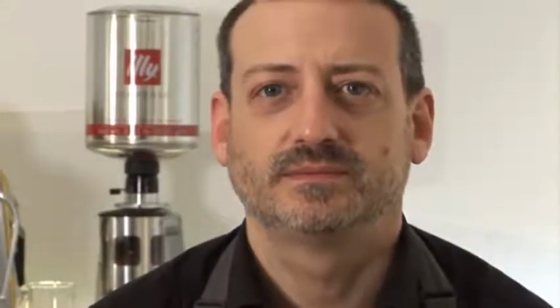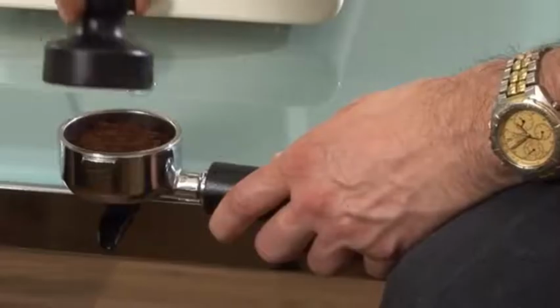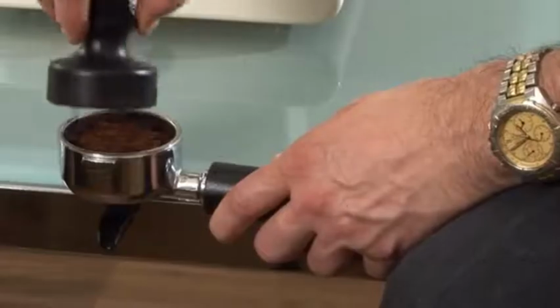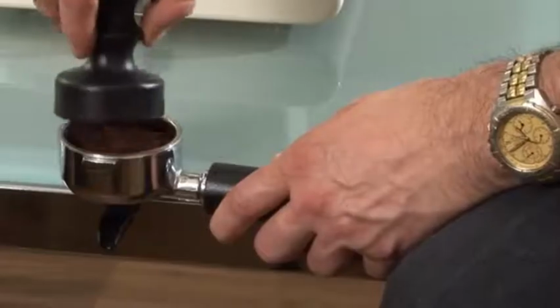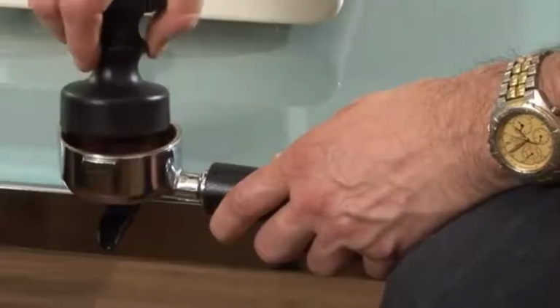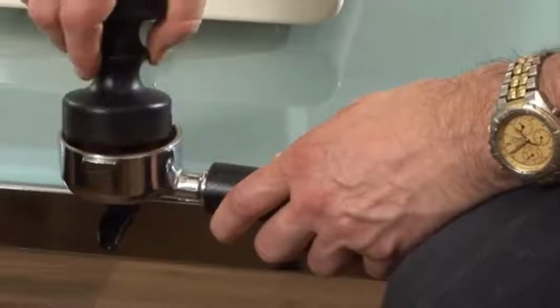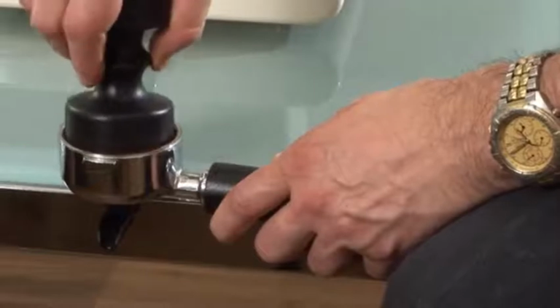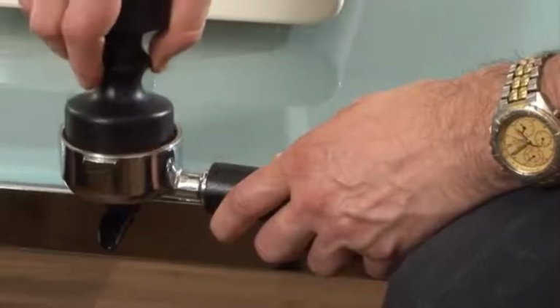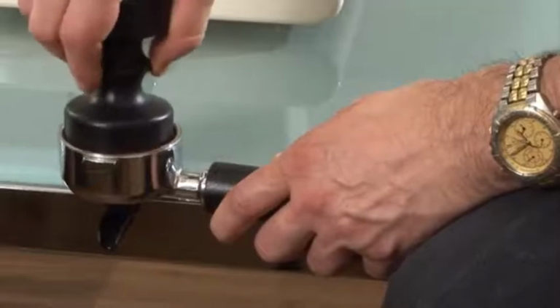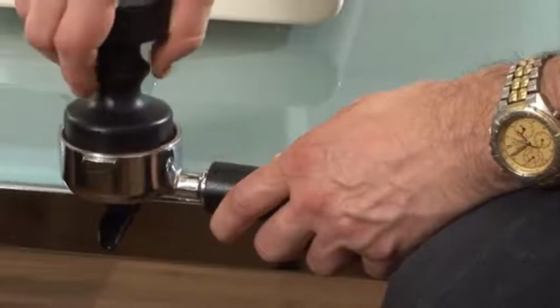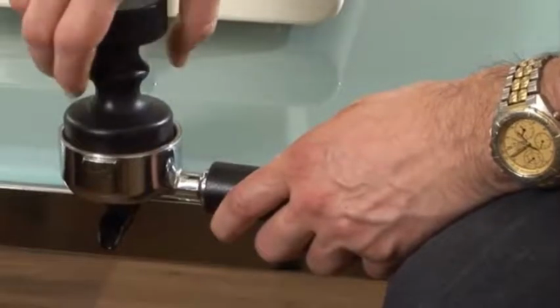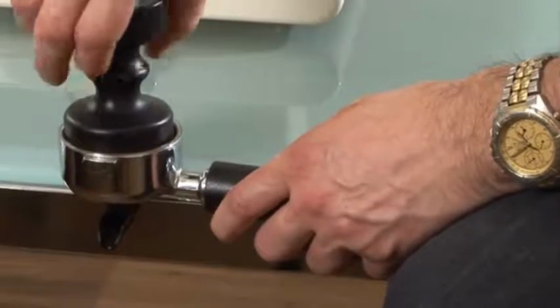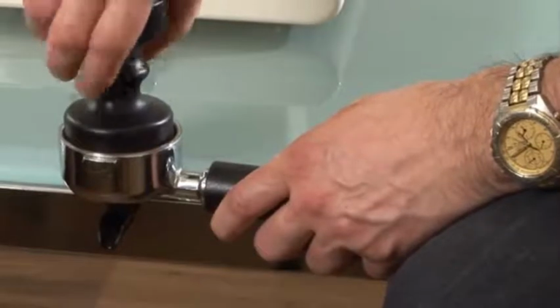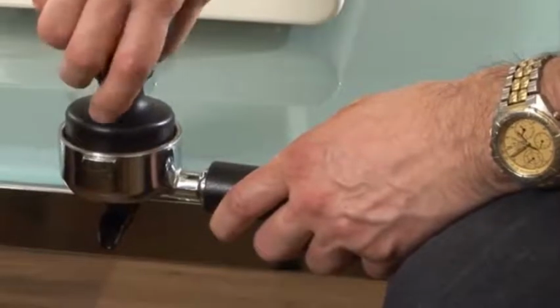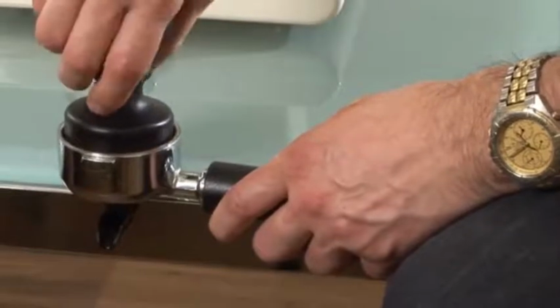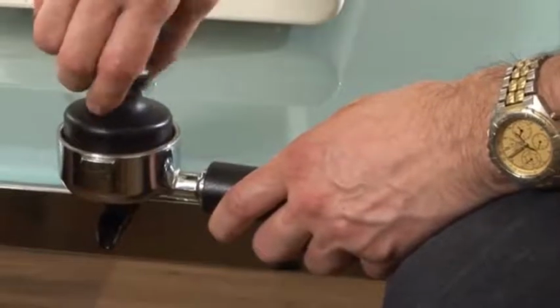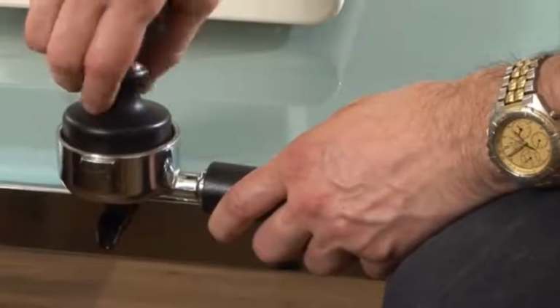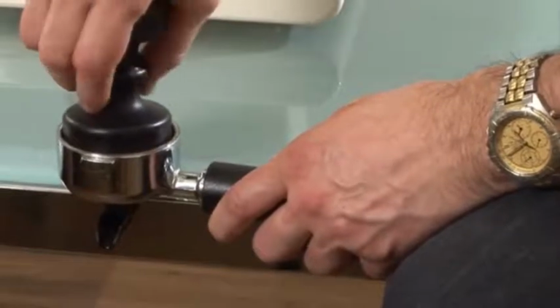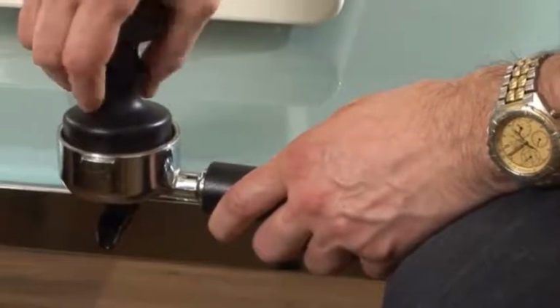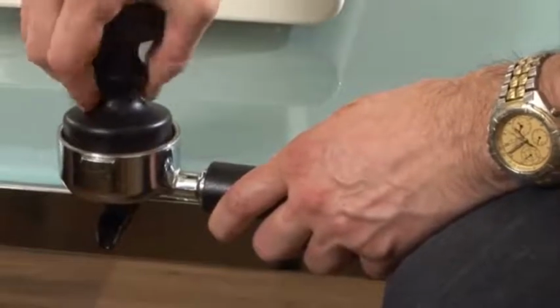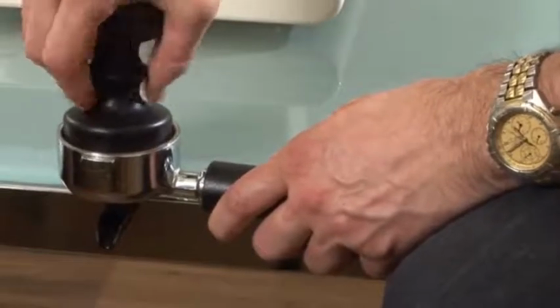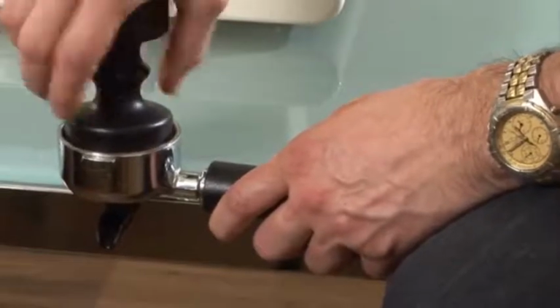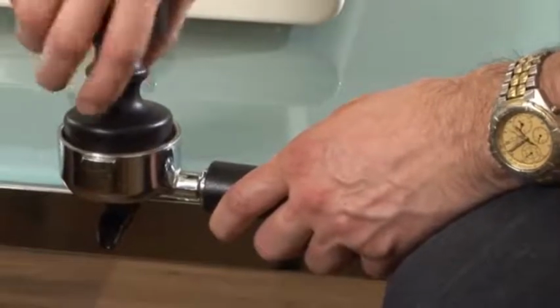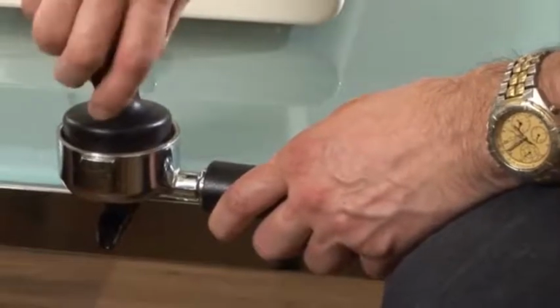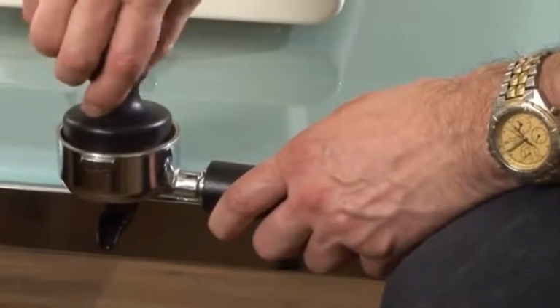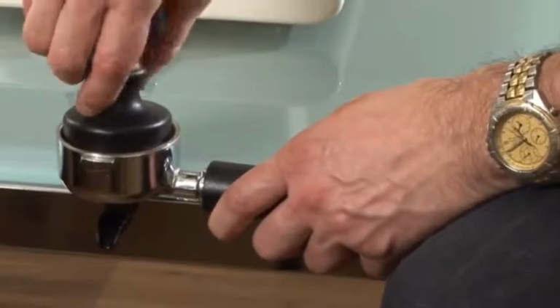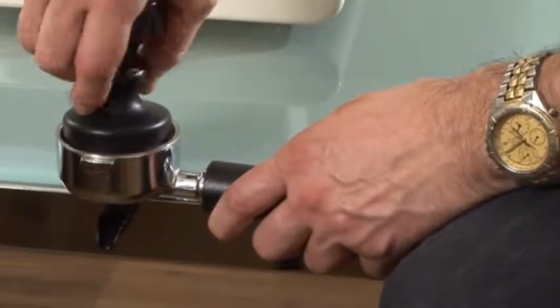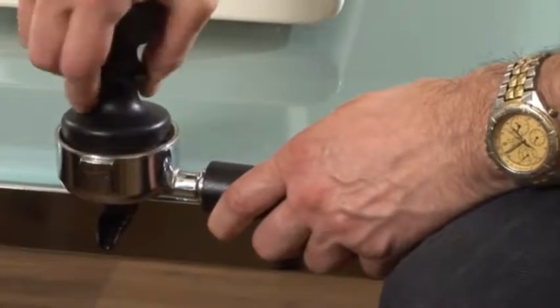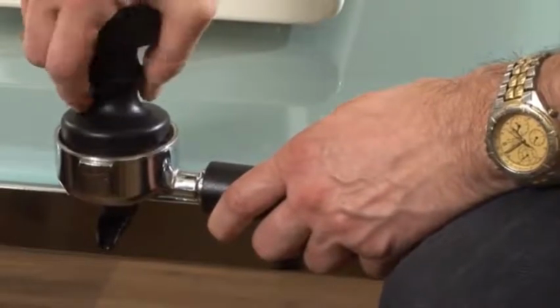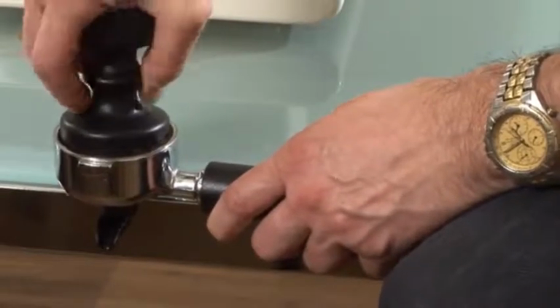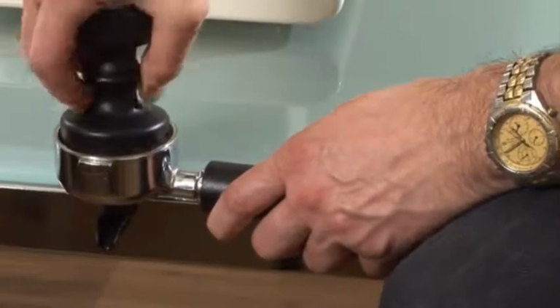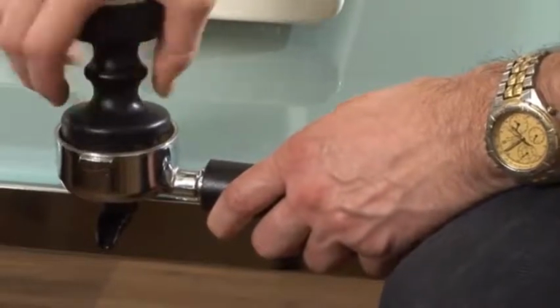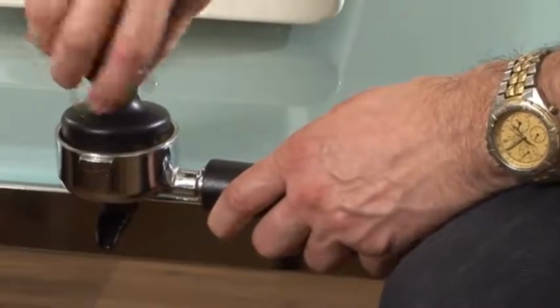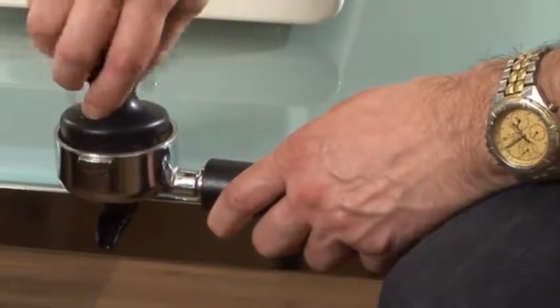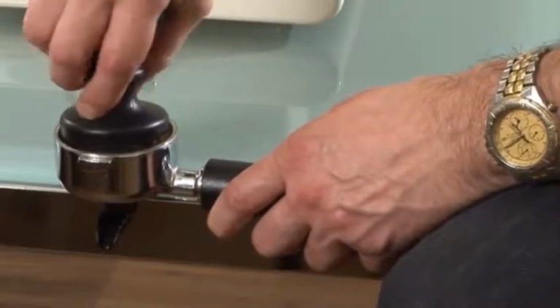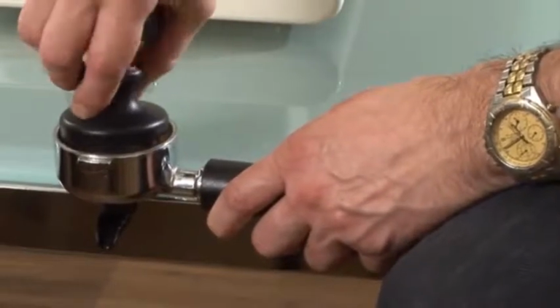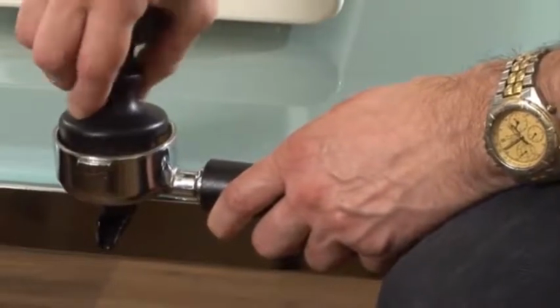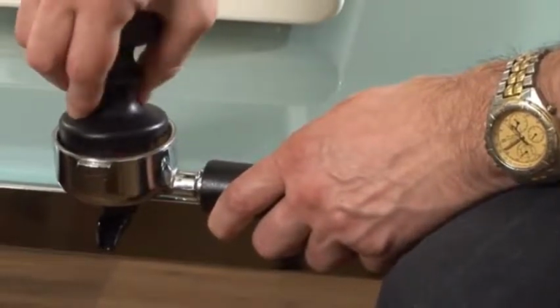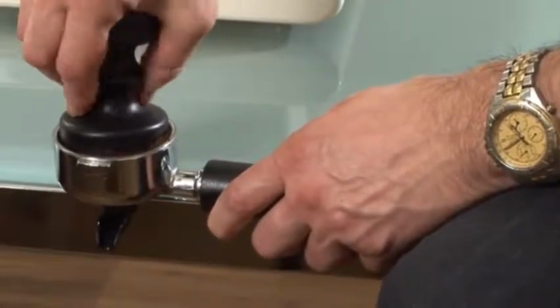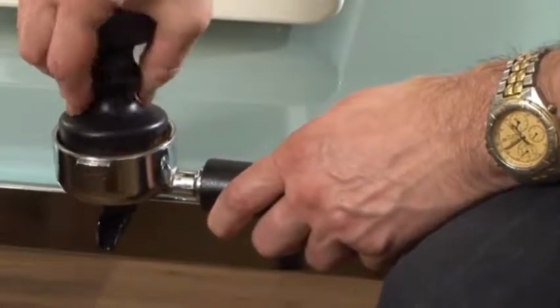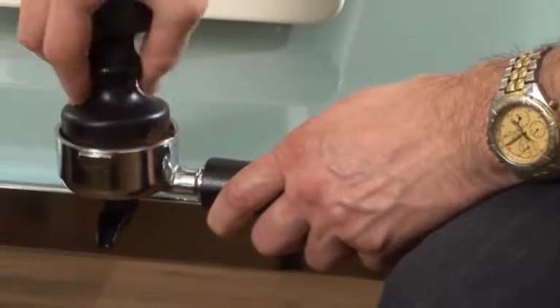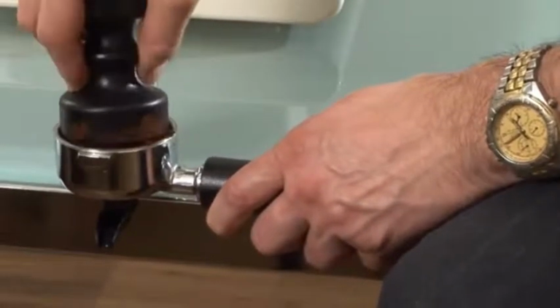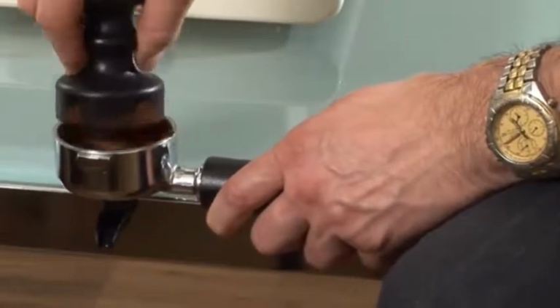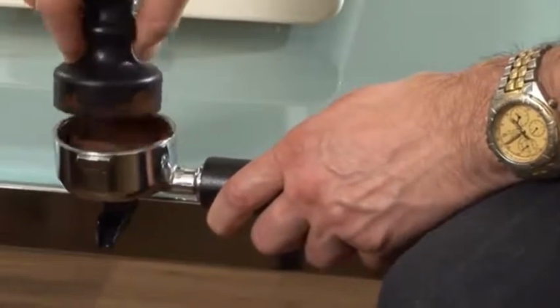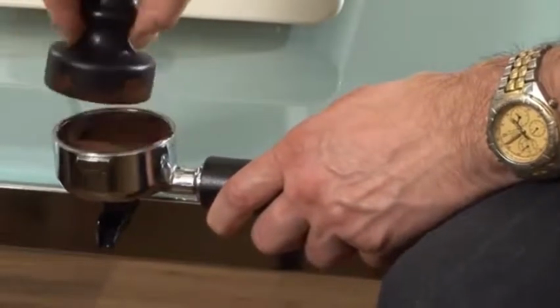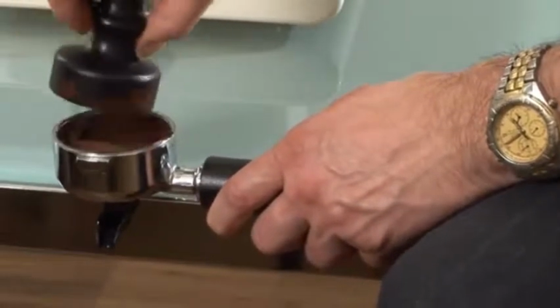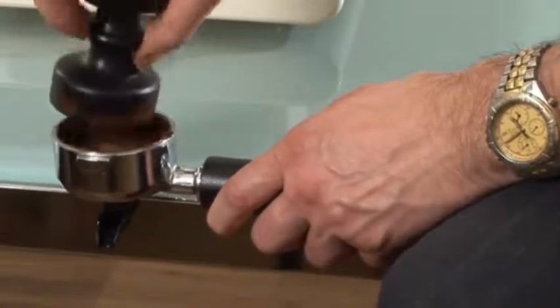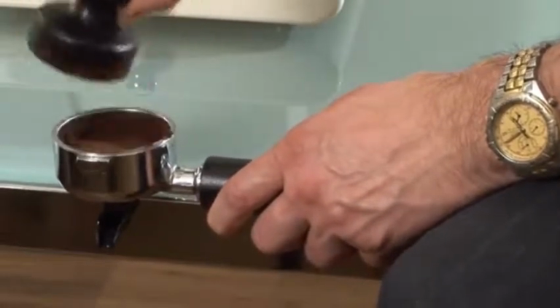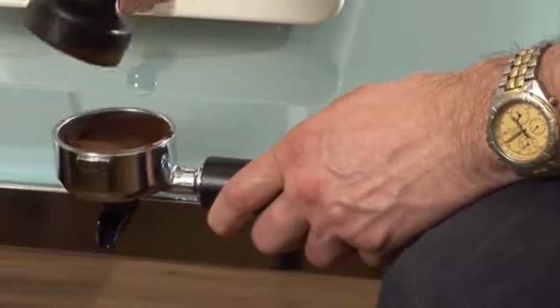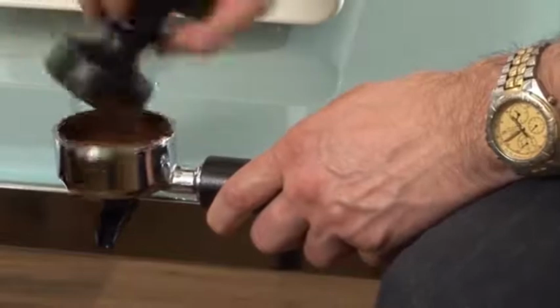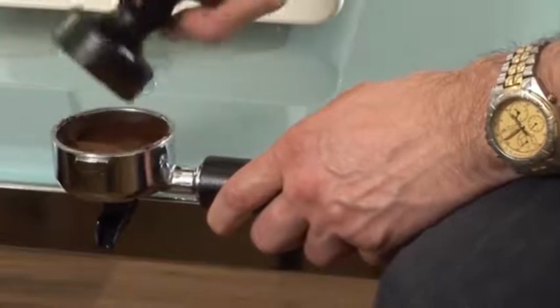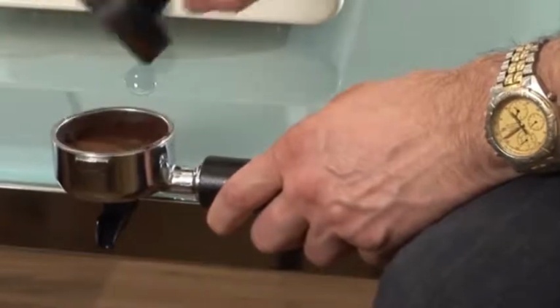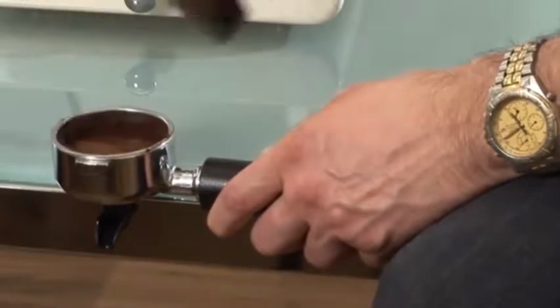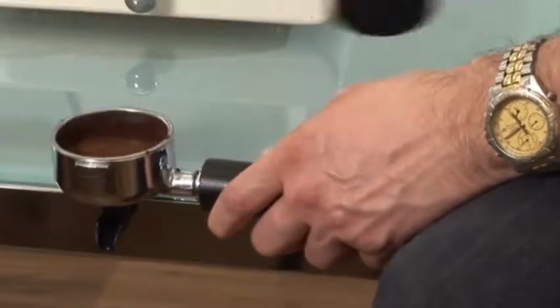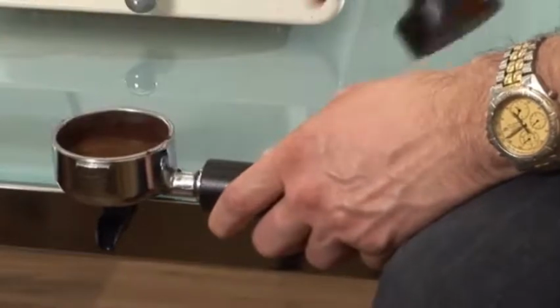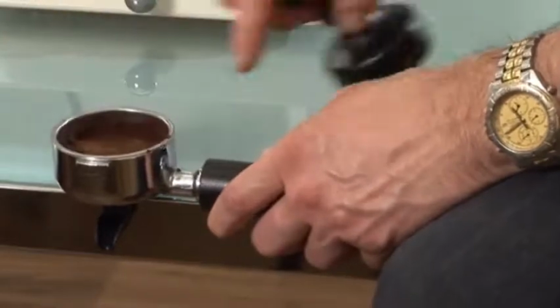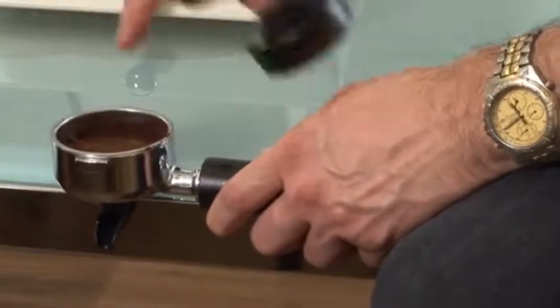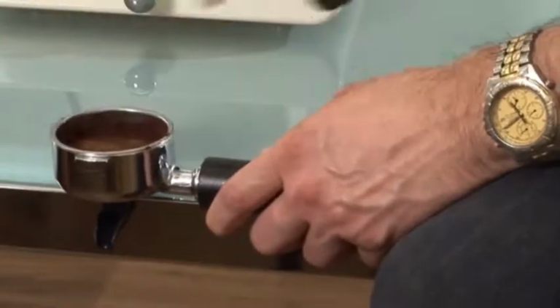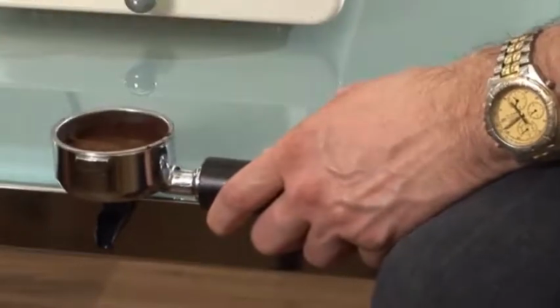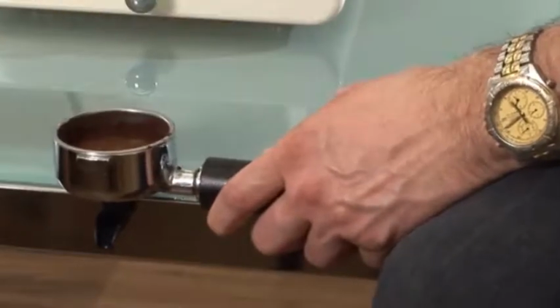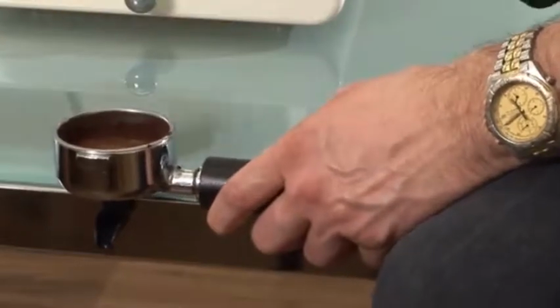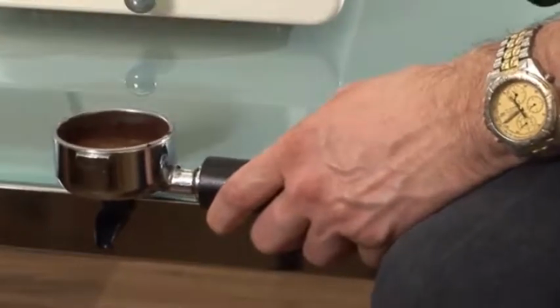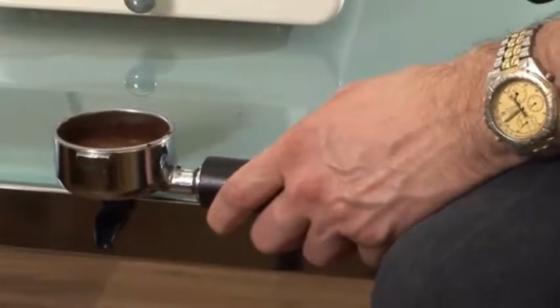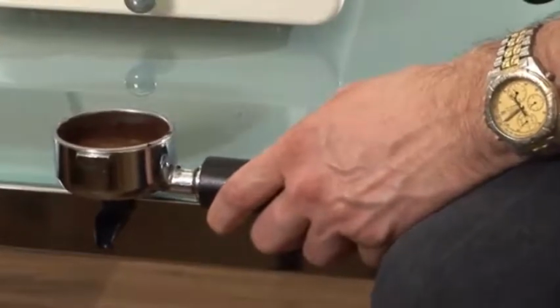The first tamp is very light, and it's really just to make sure that the coffee is evenly distributed inside the handle.